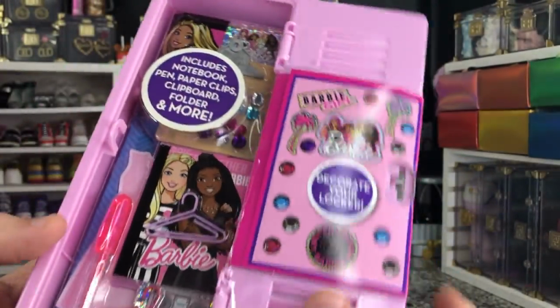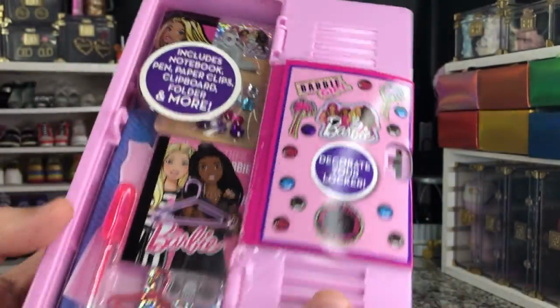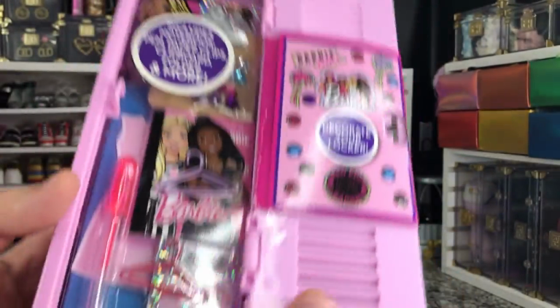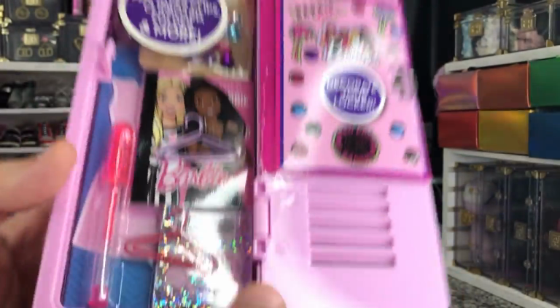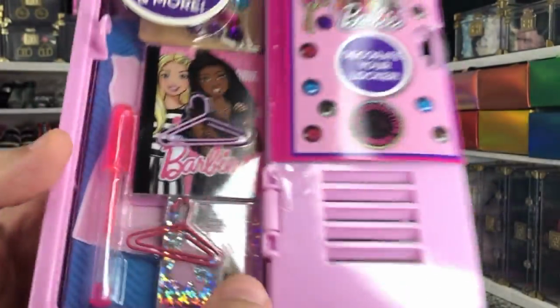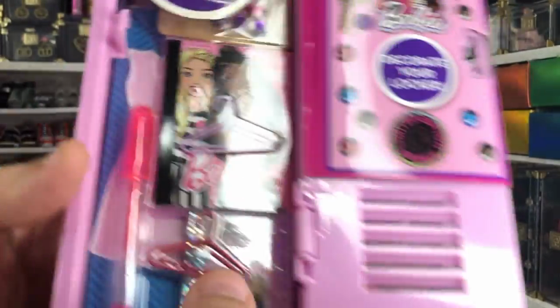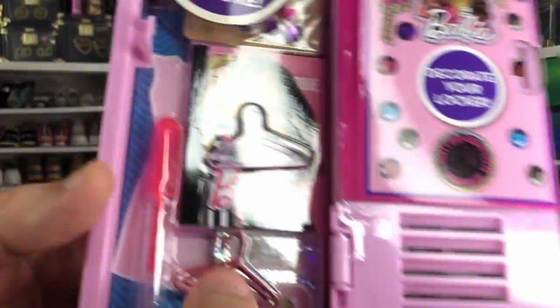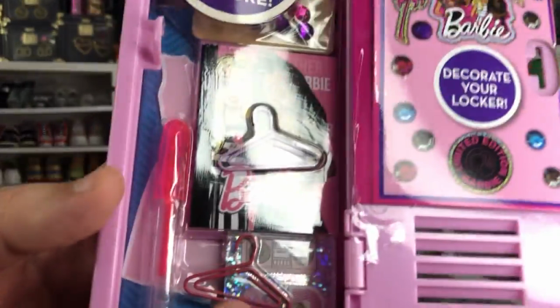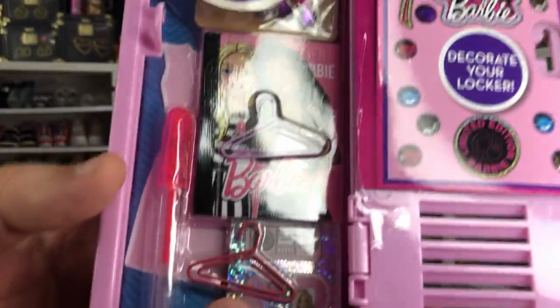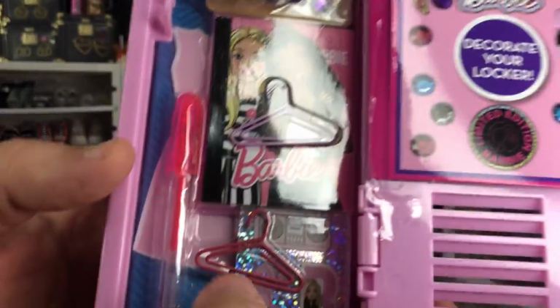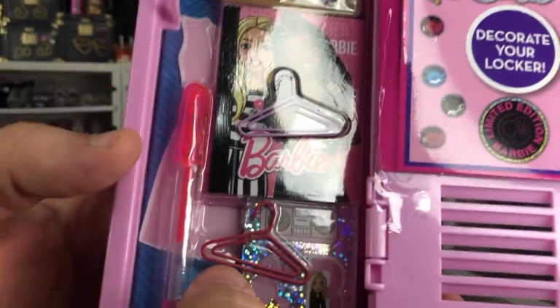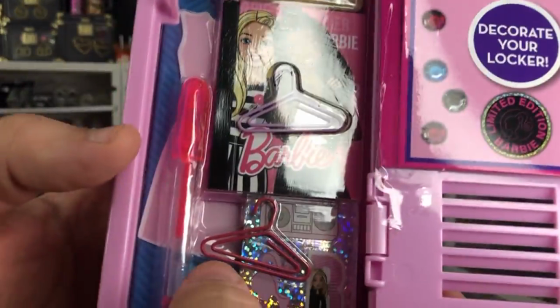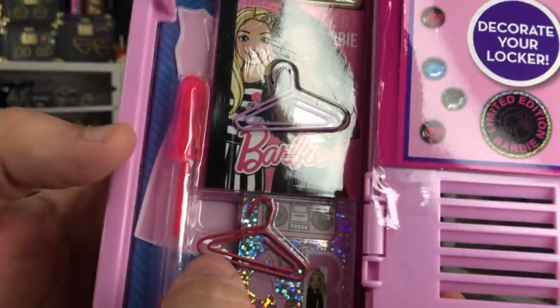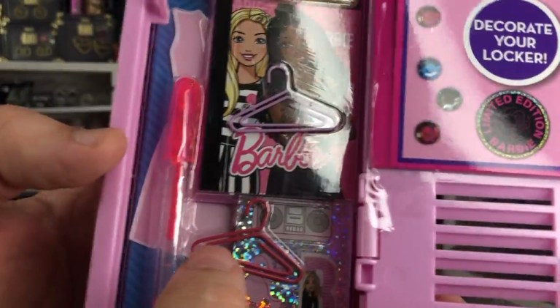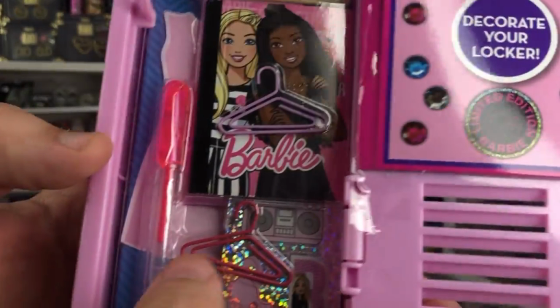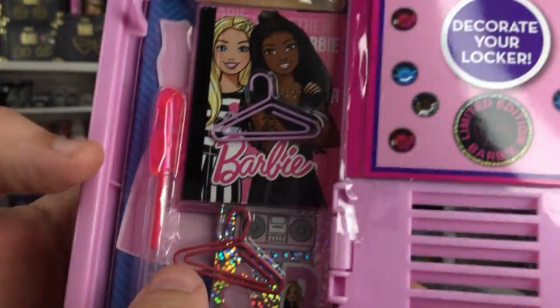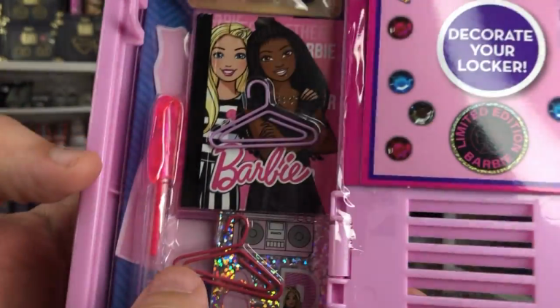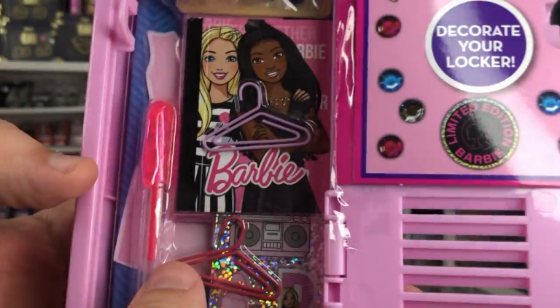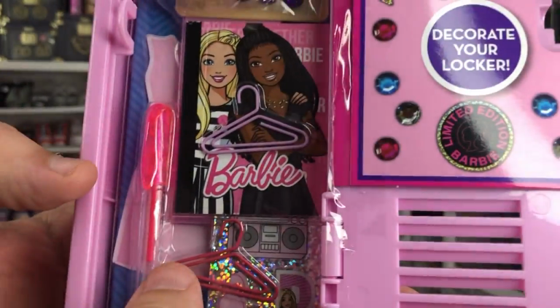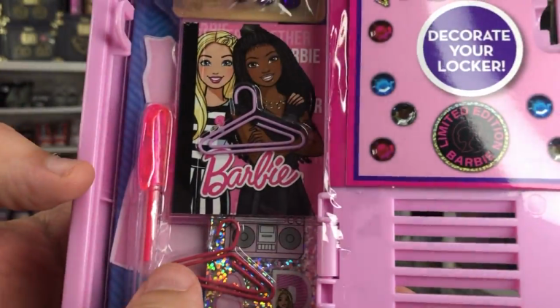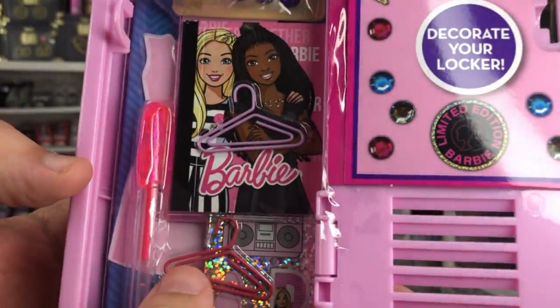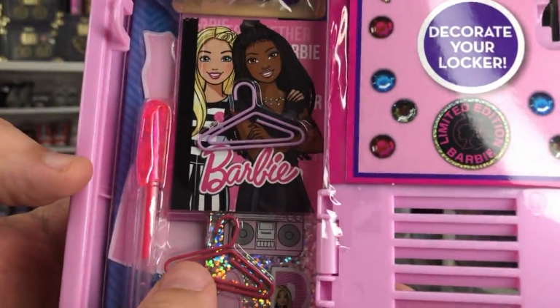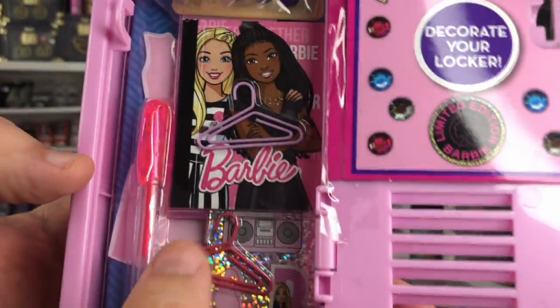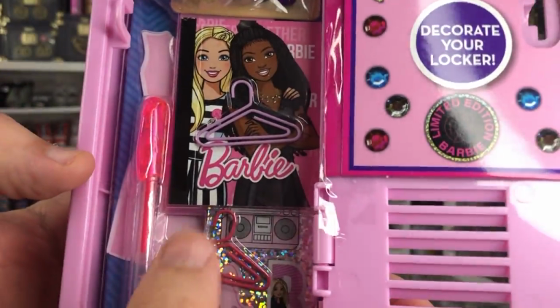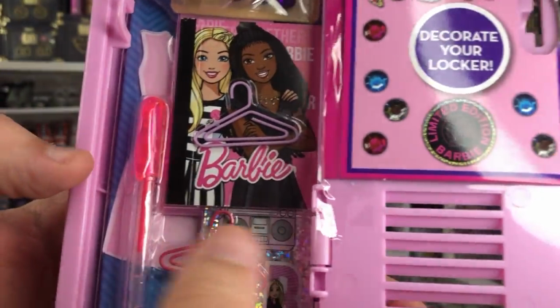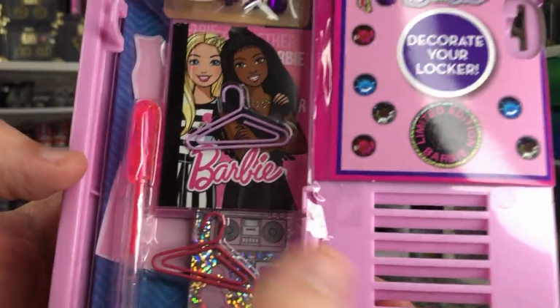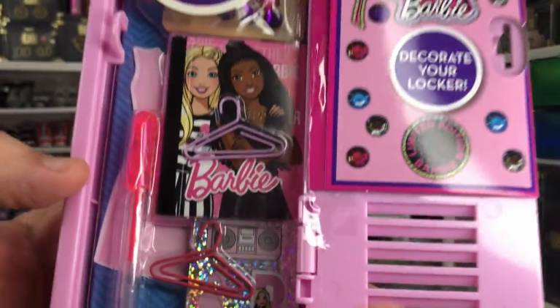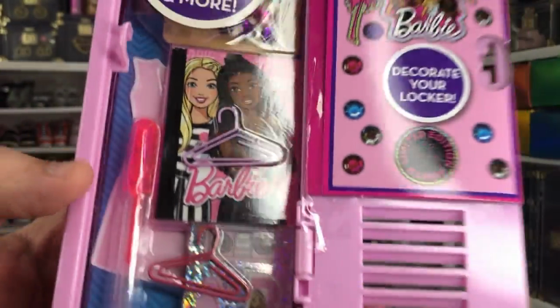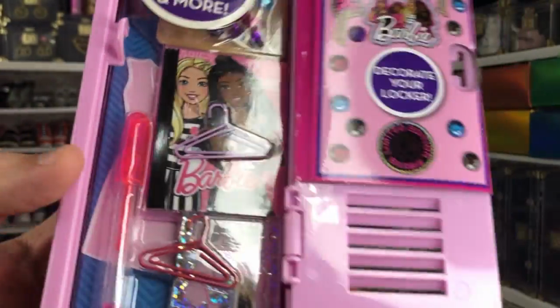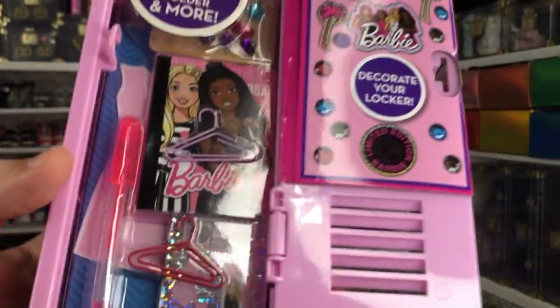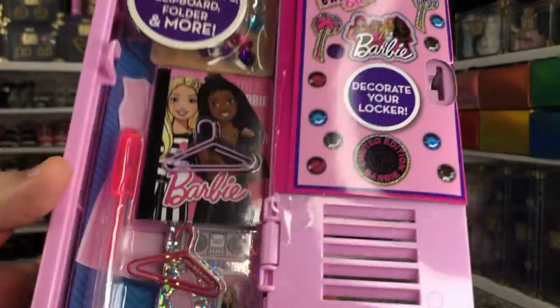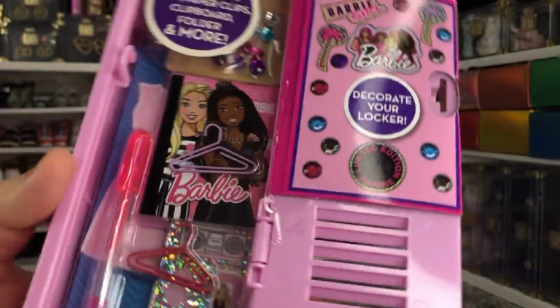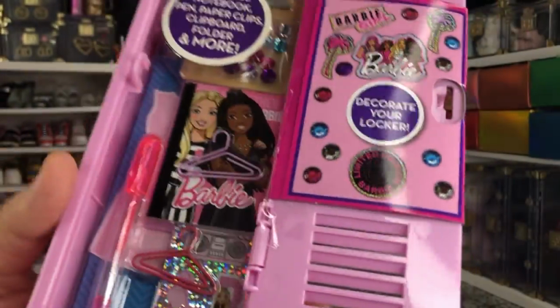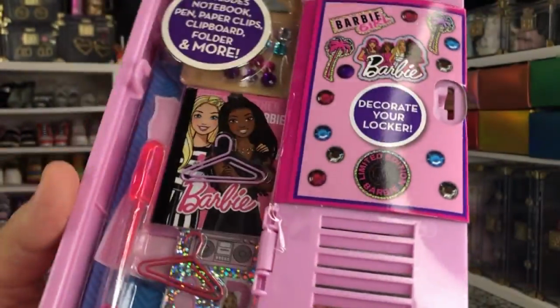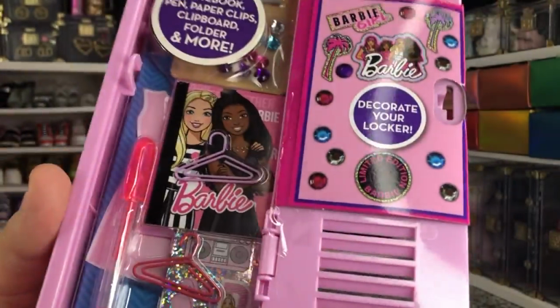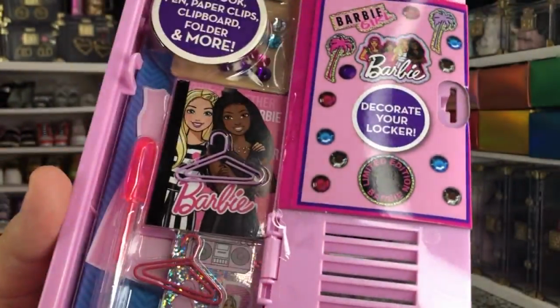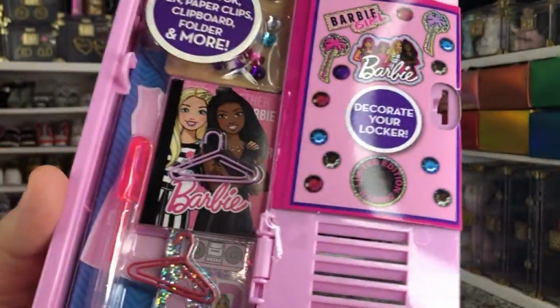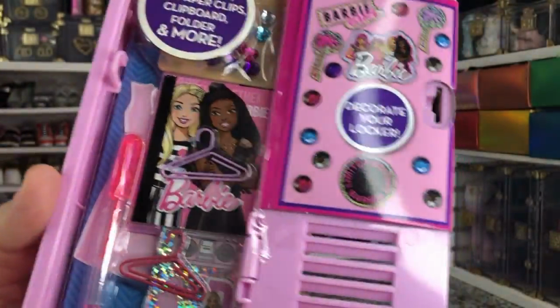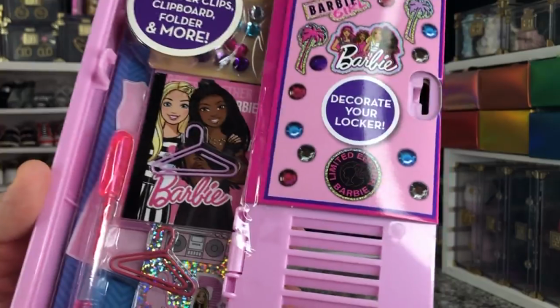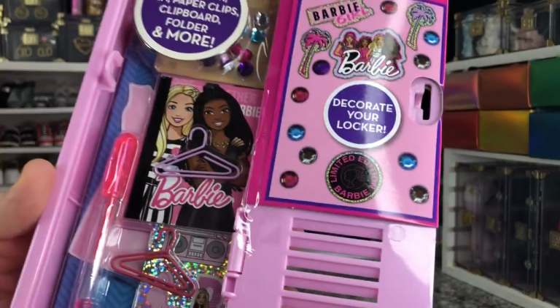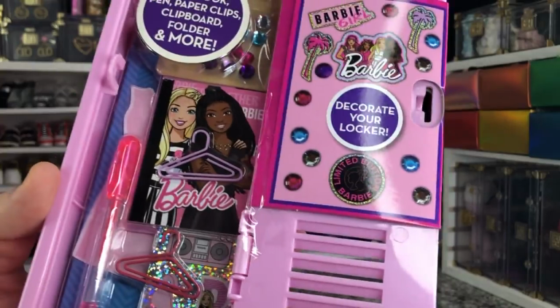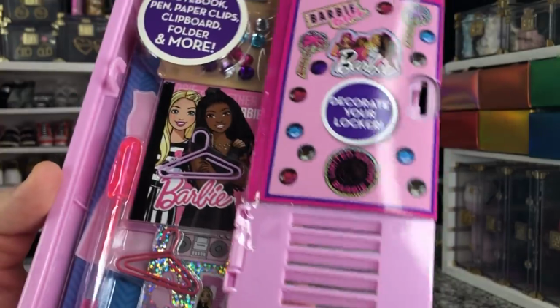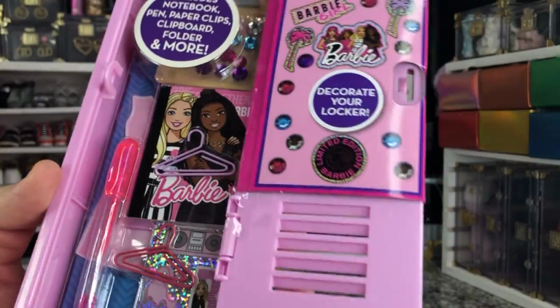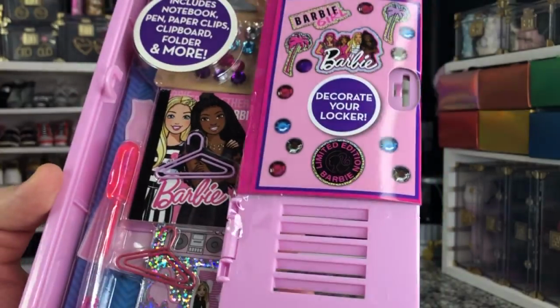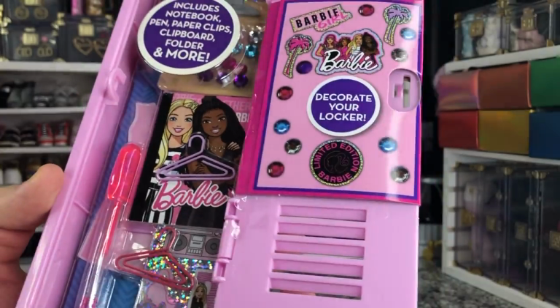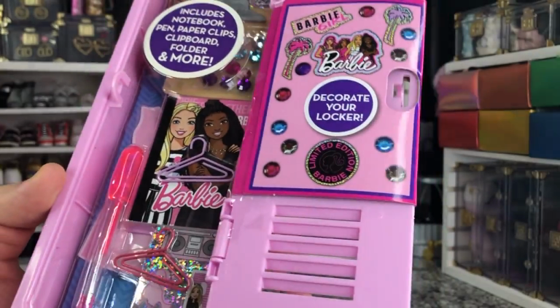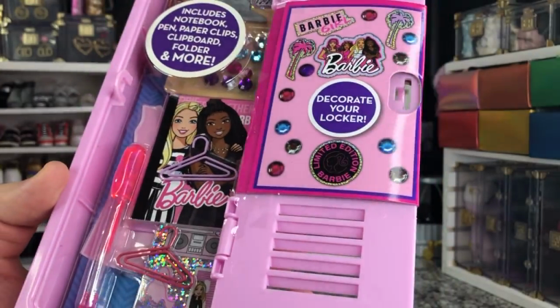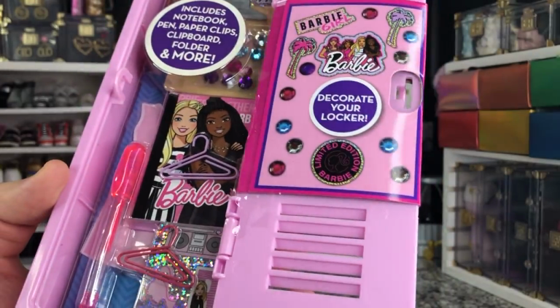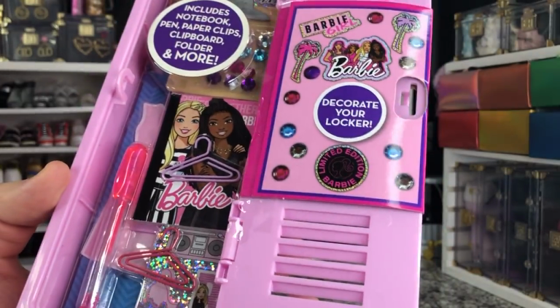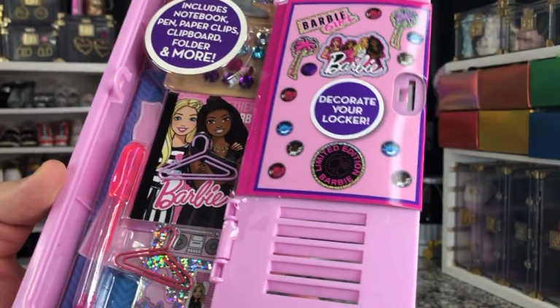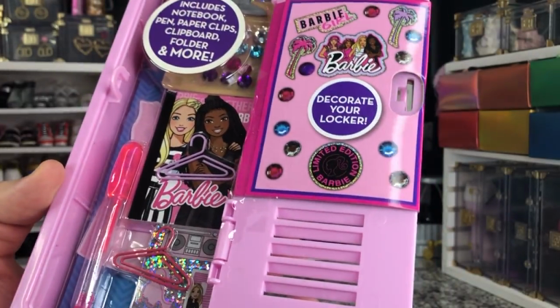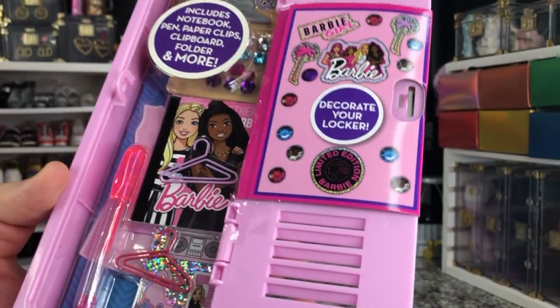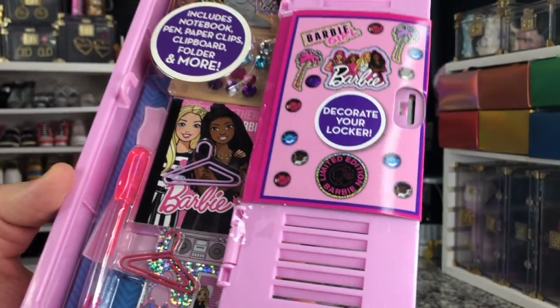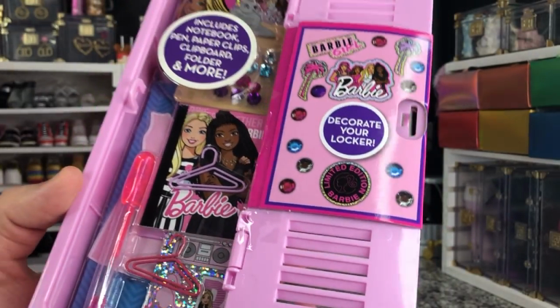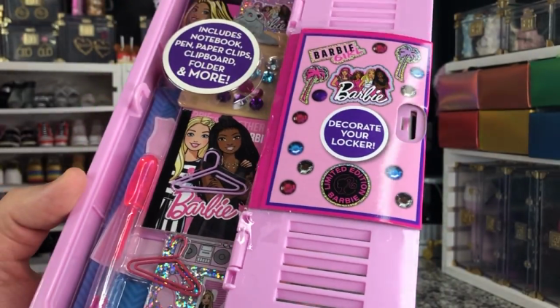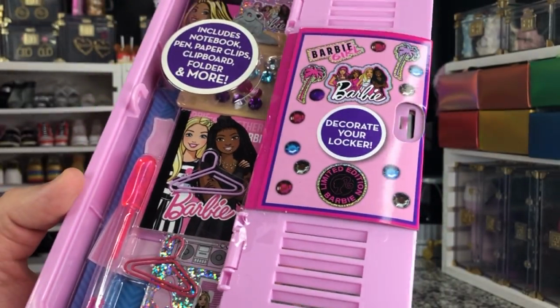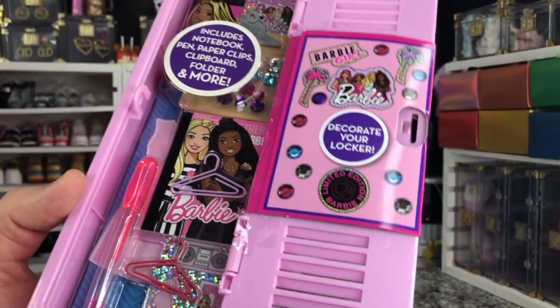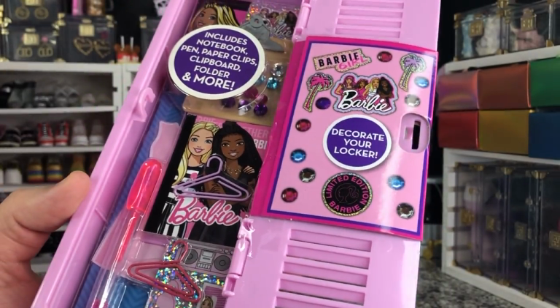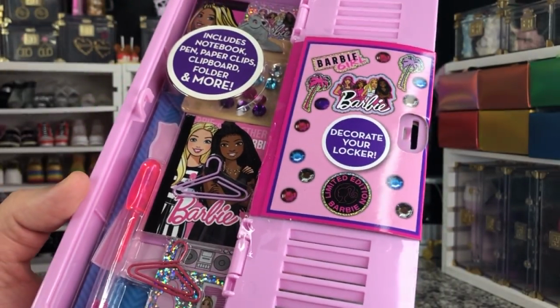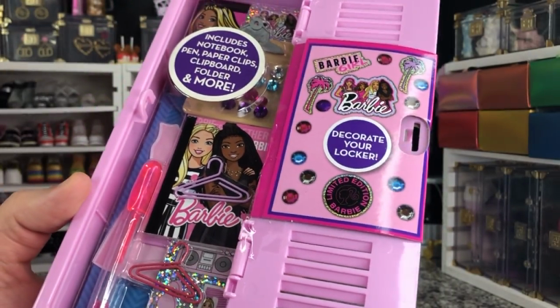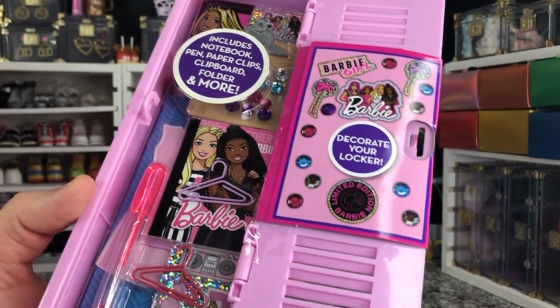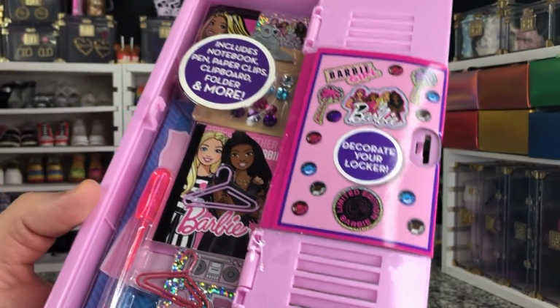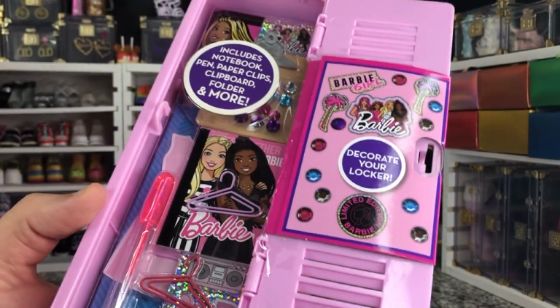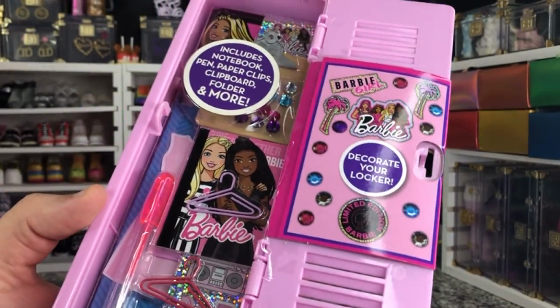But look at the cute little paper clips — they're literally just hangers. I think that's so cute.